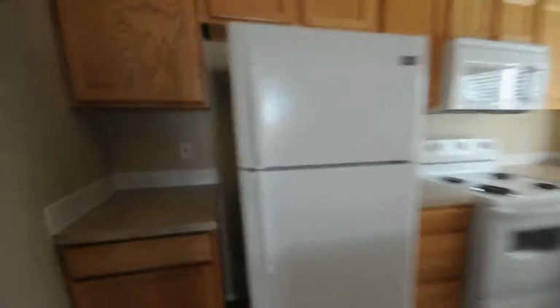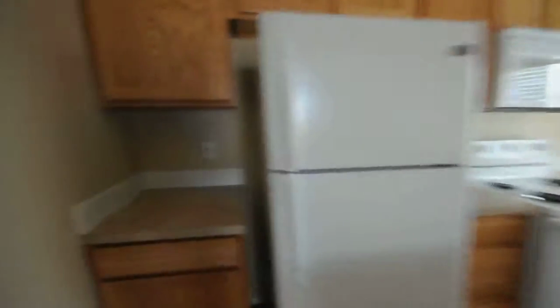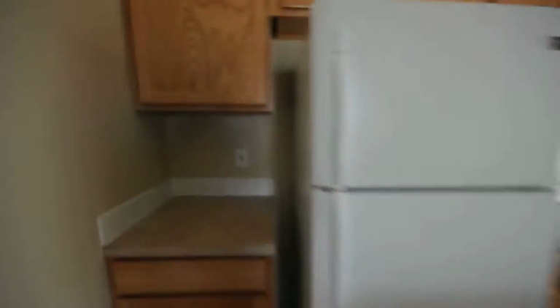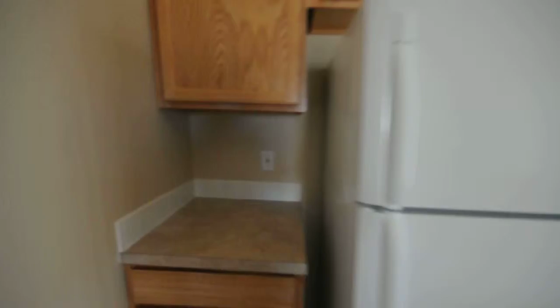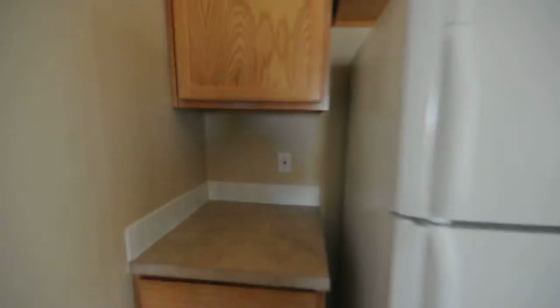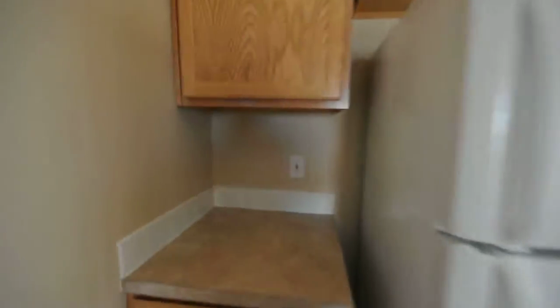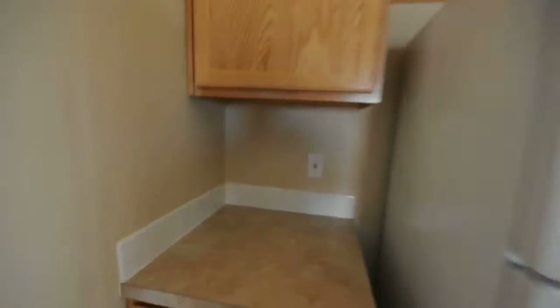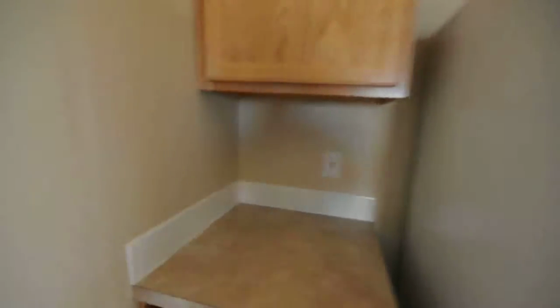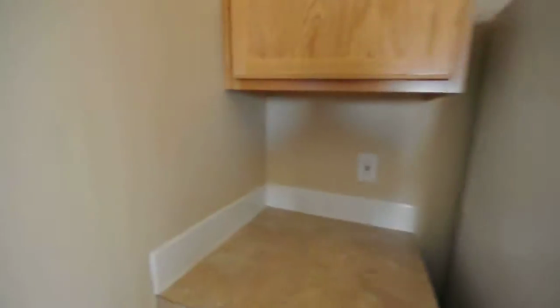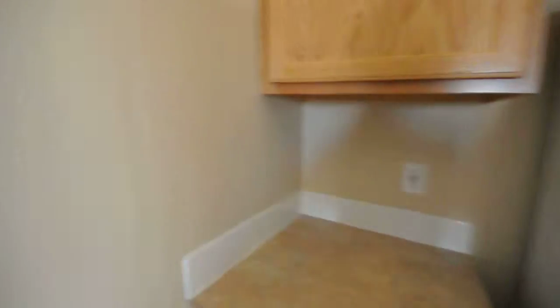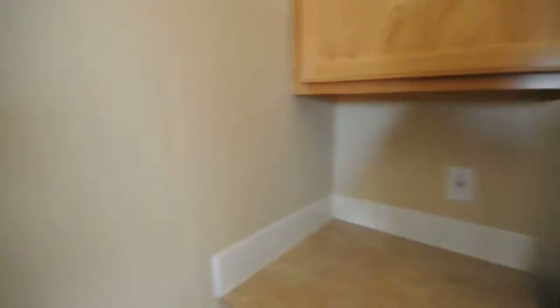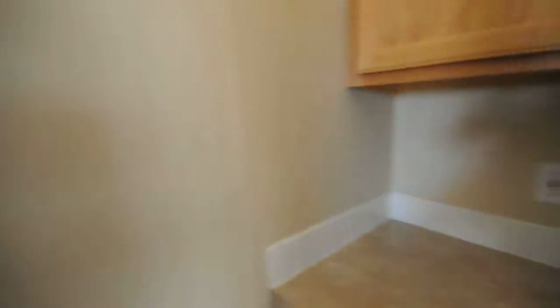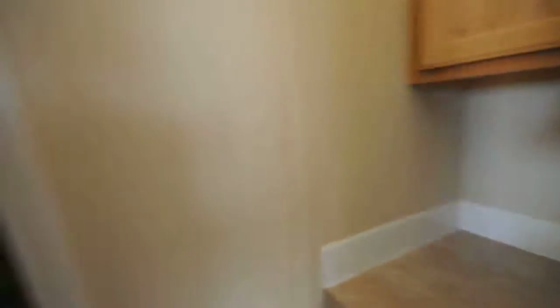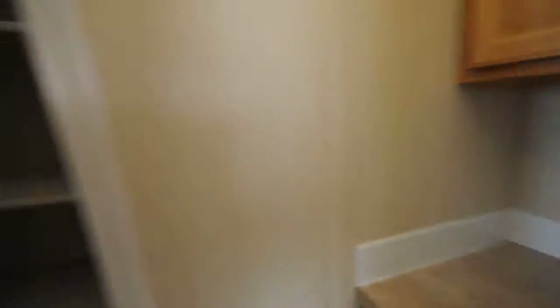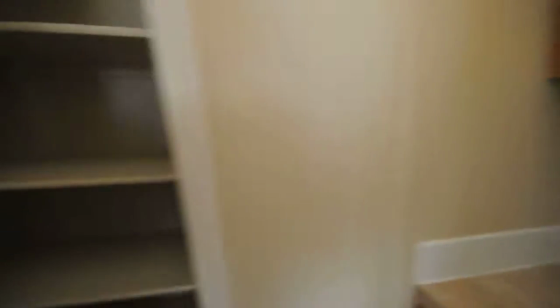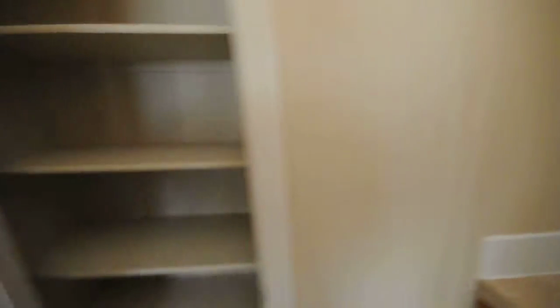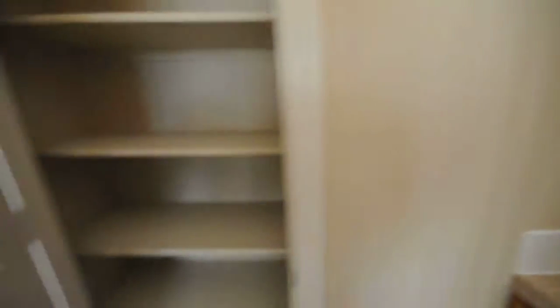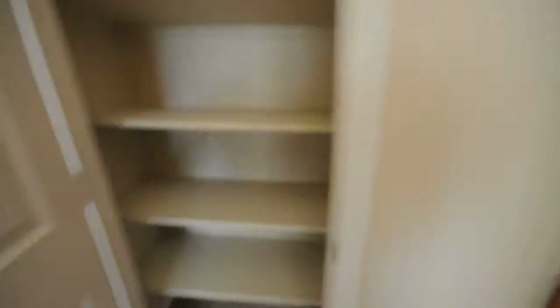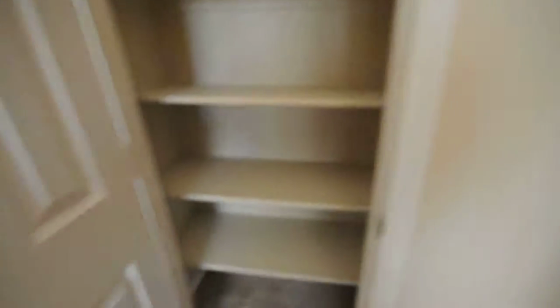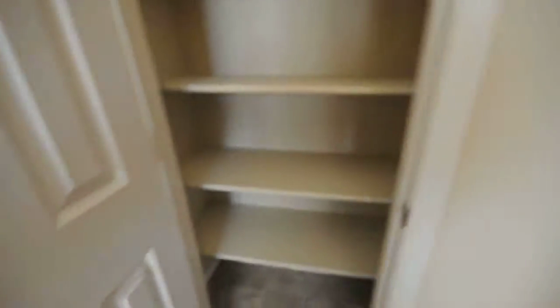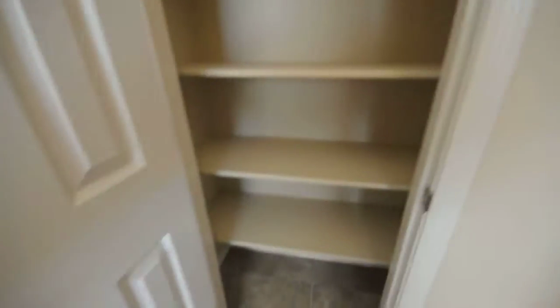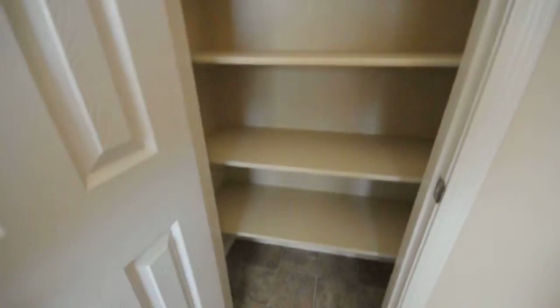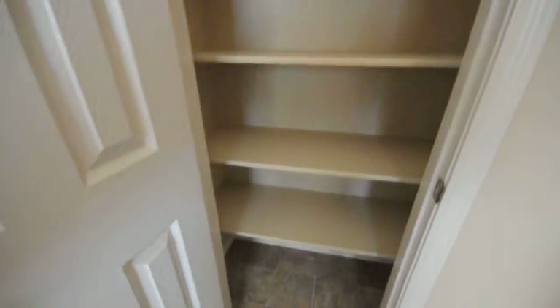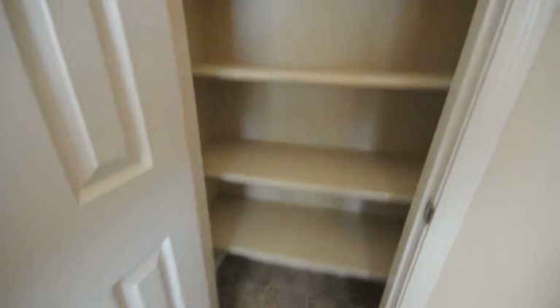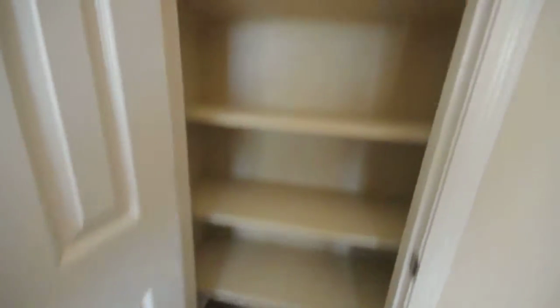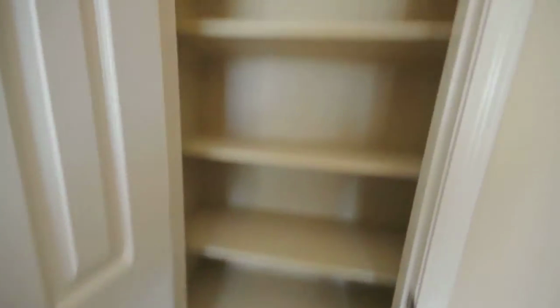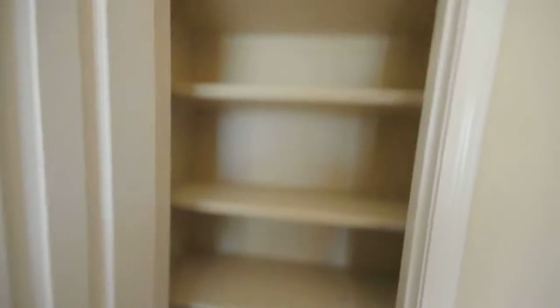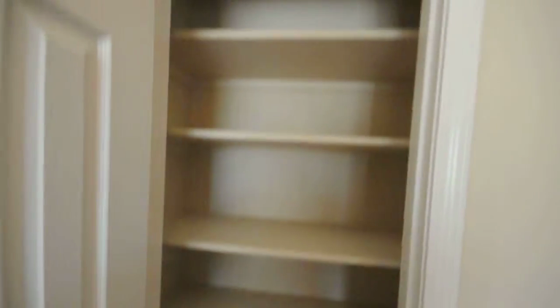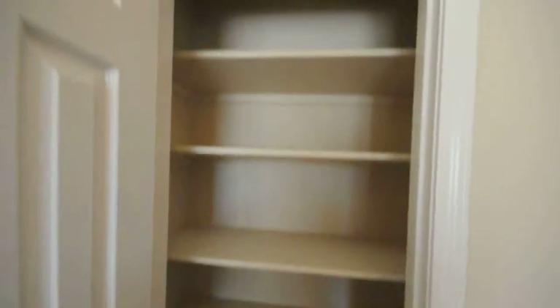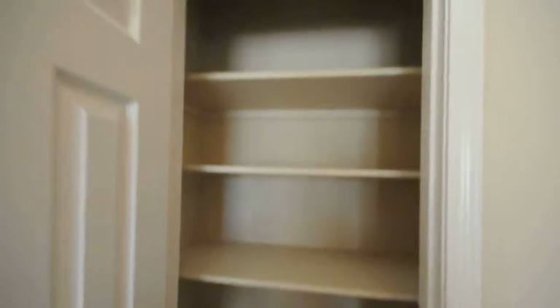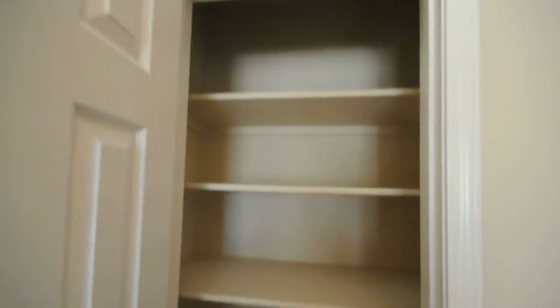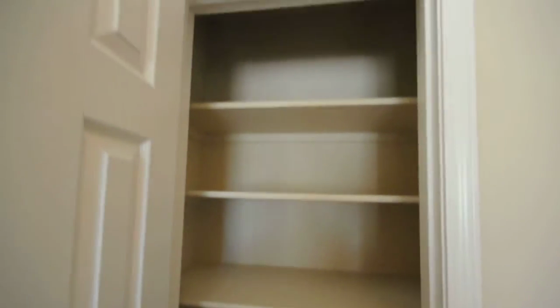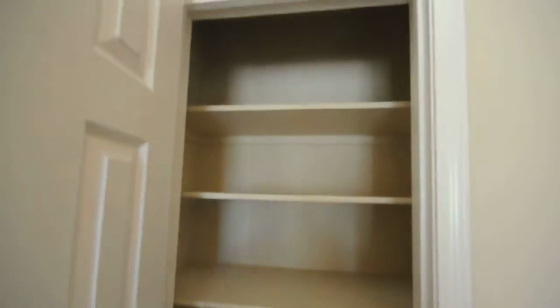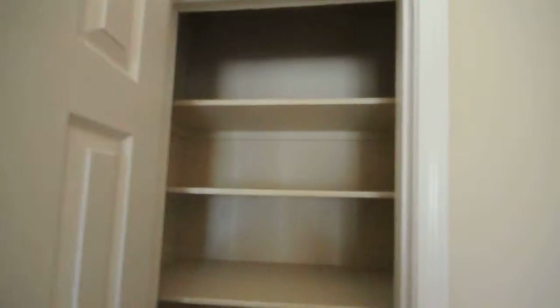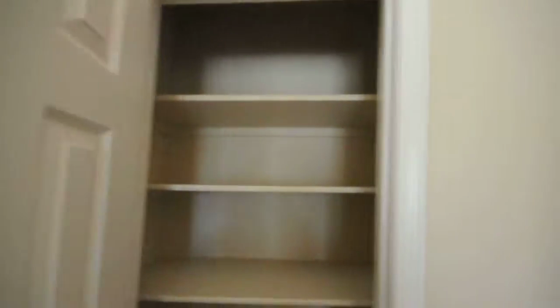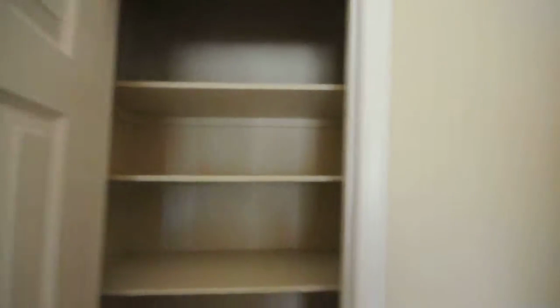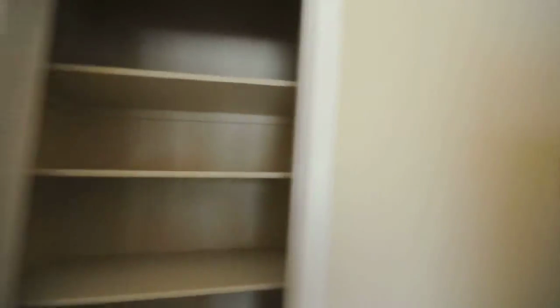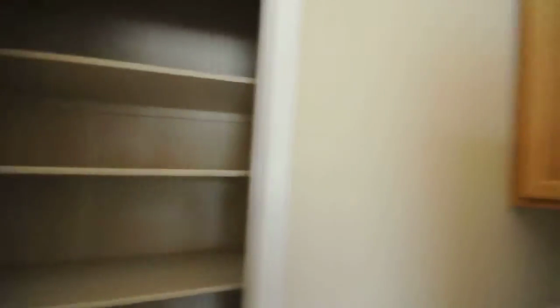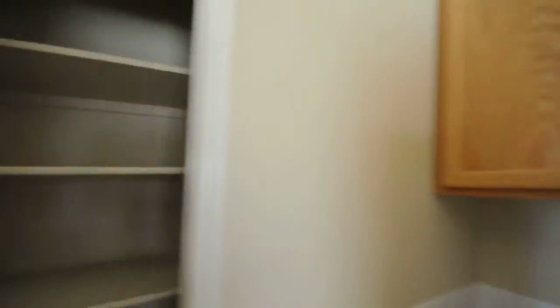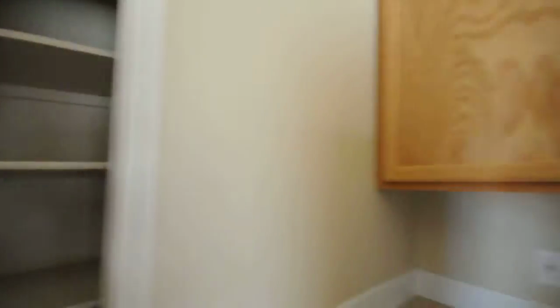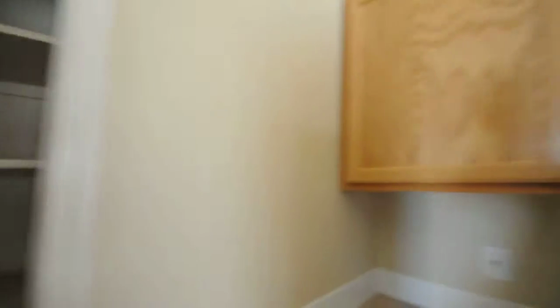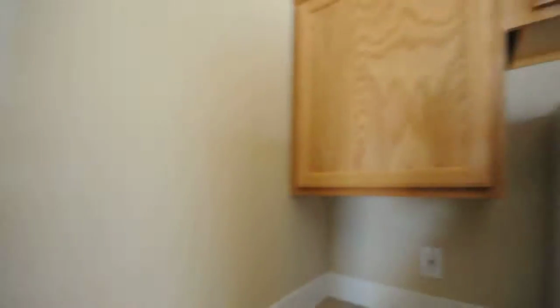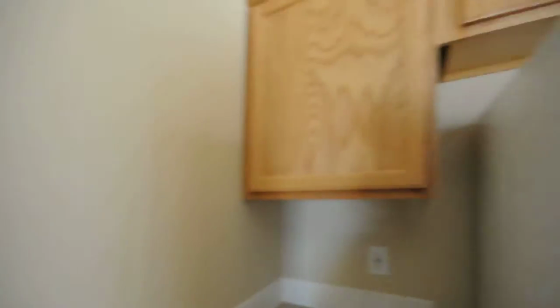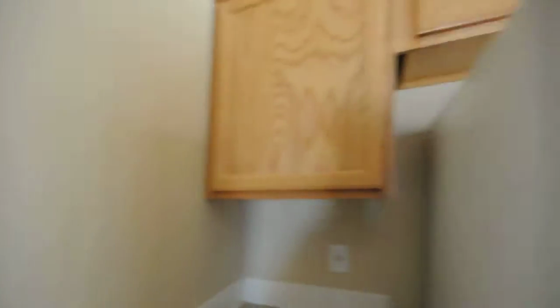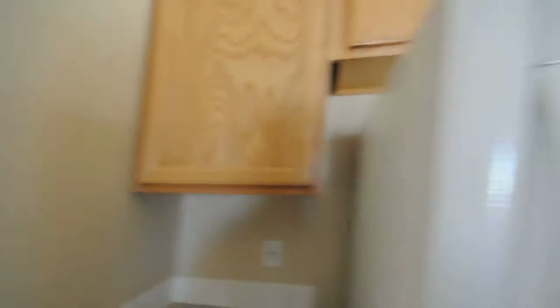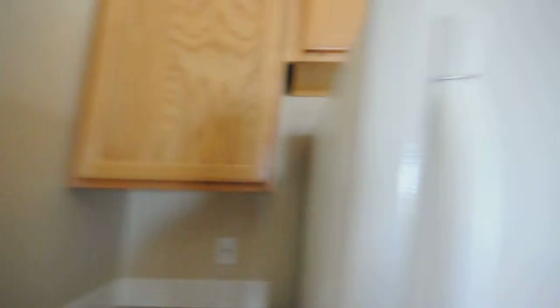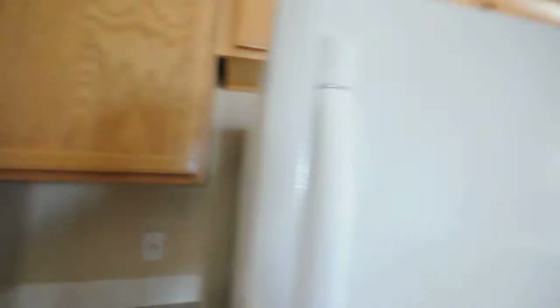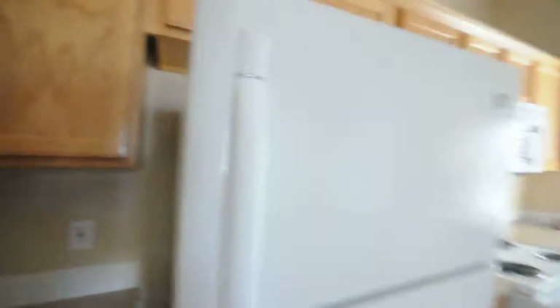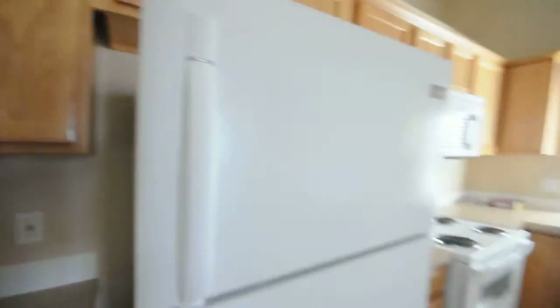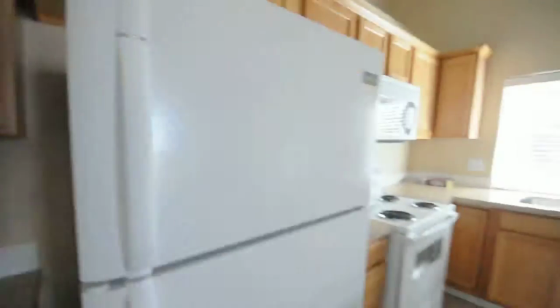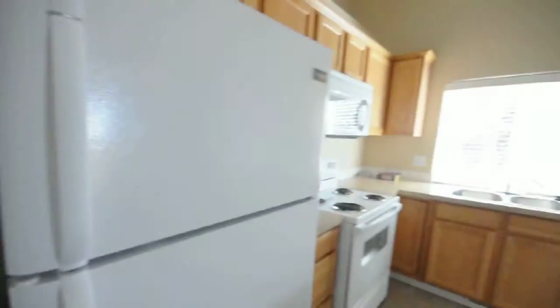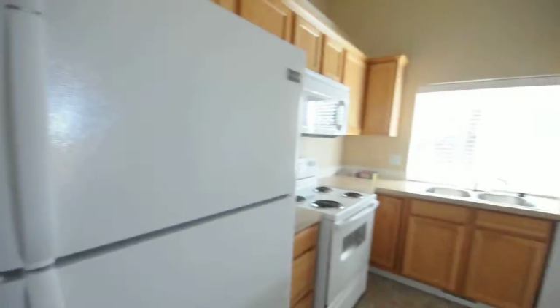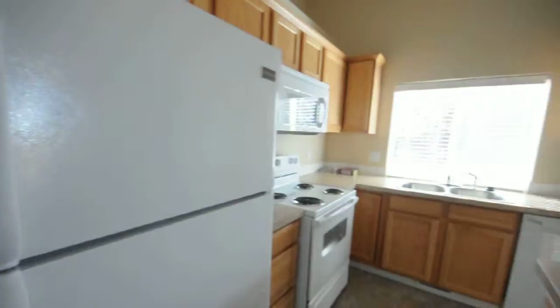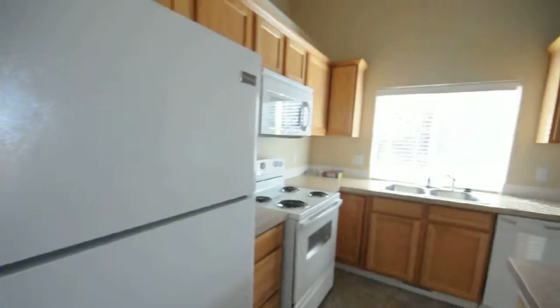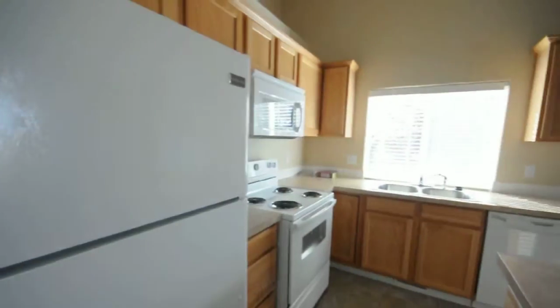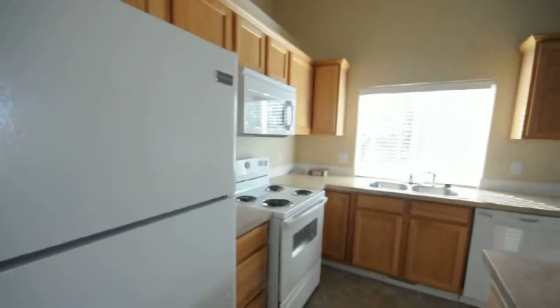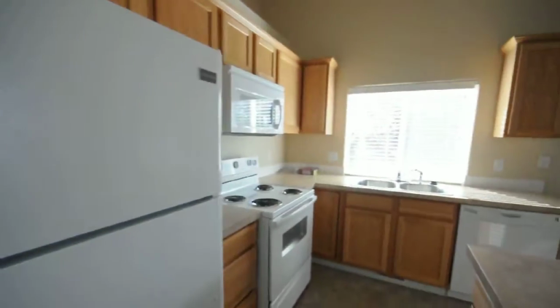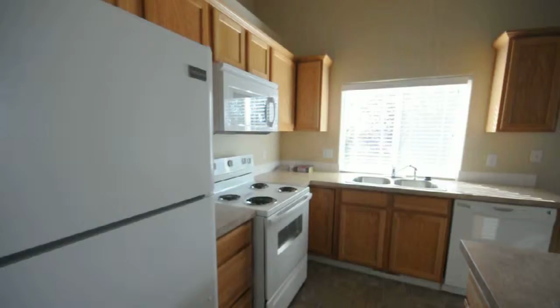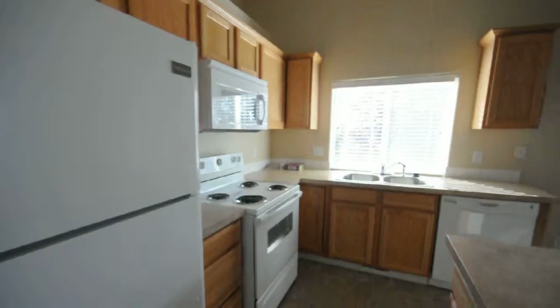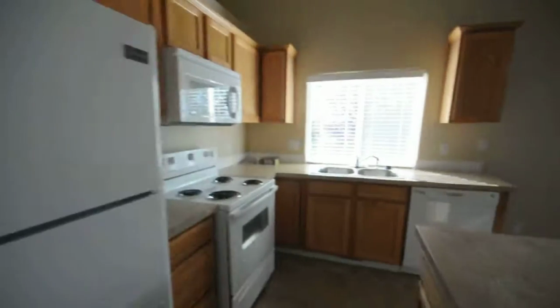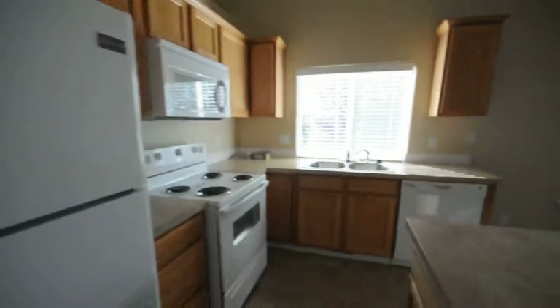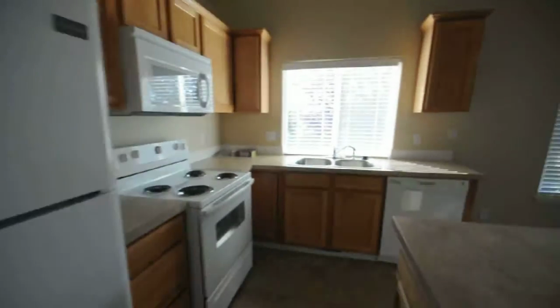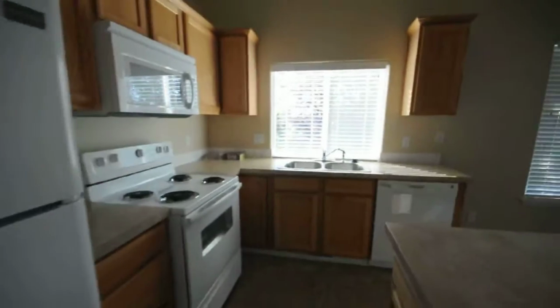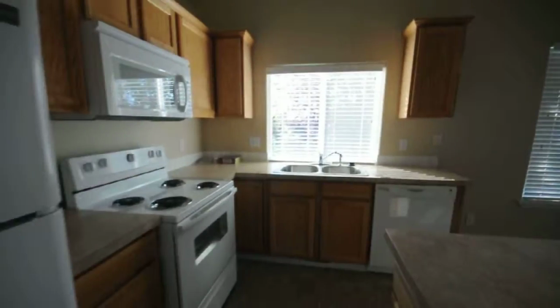Kitchen with a large island. A really good-sized pantry right here. All appliances.